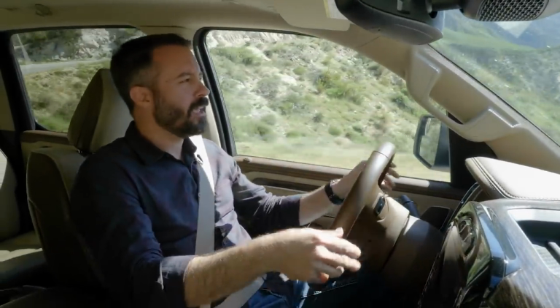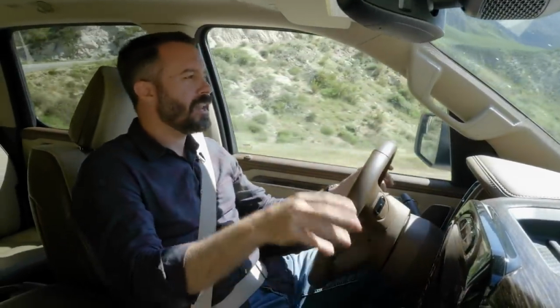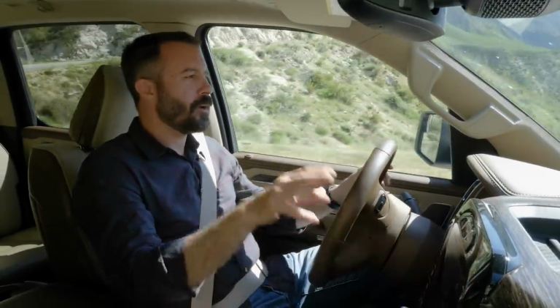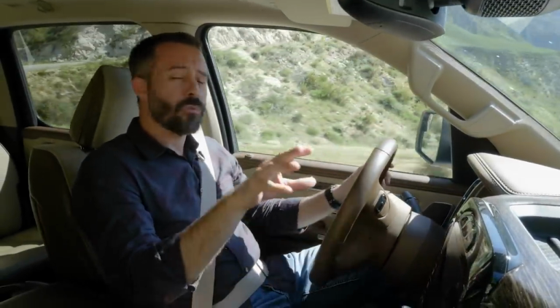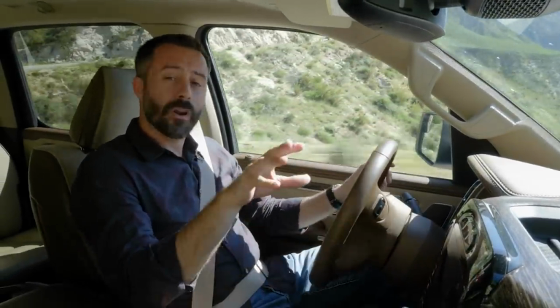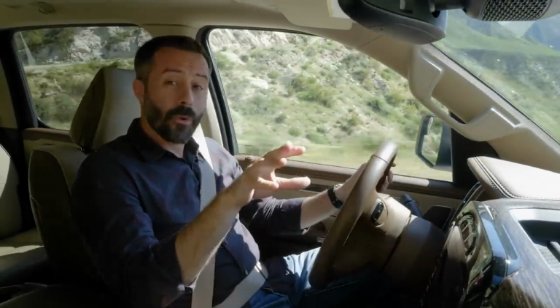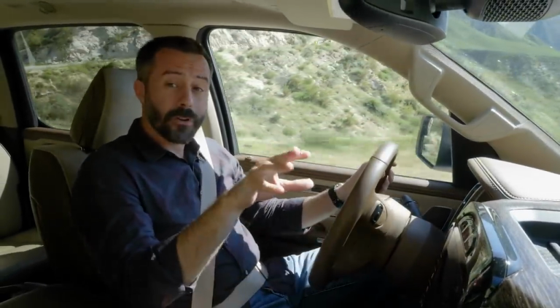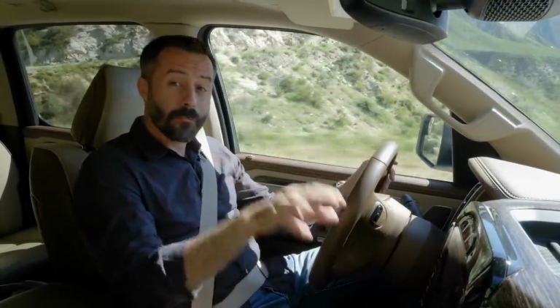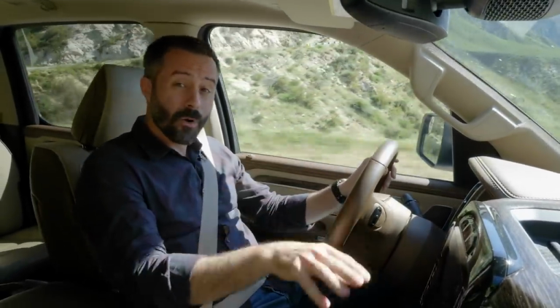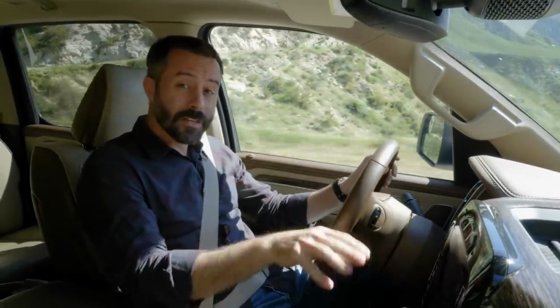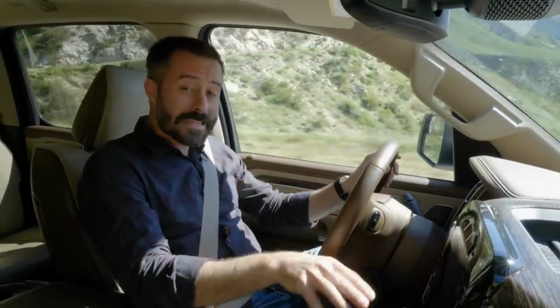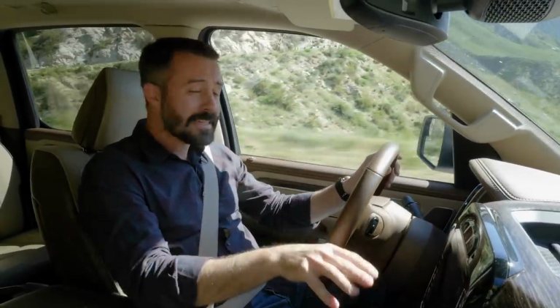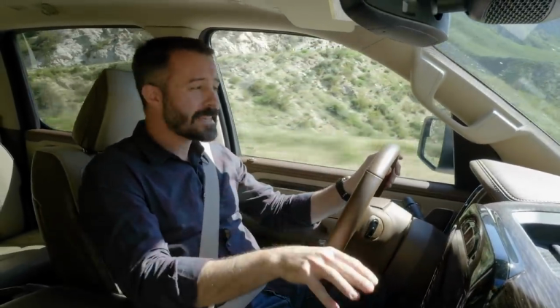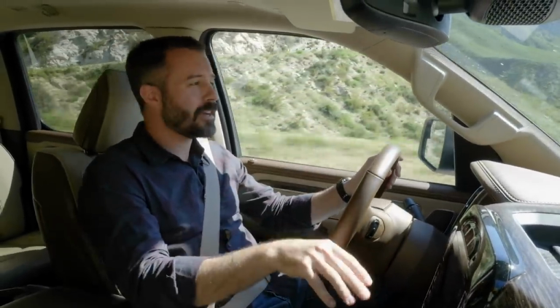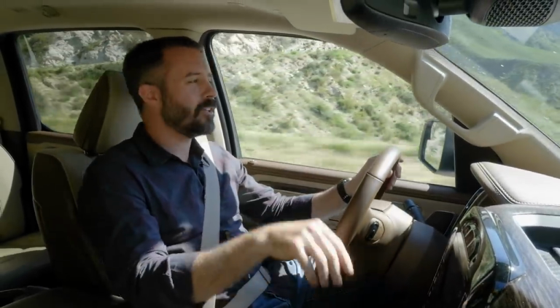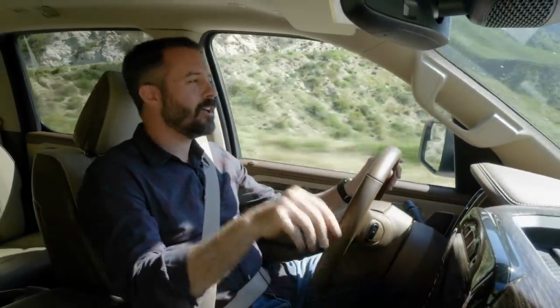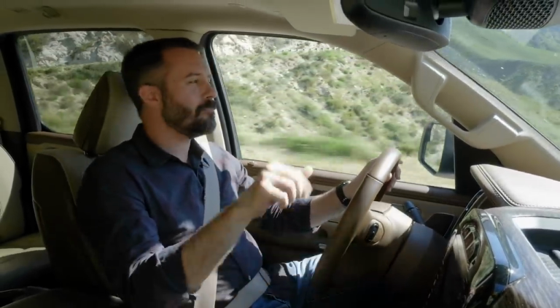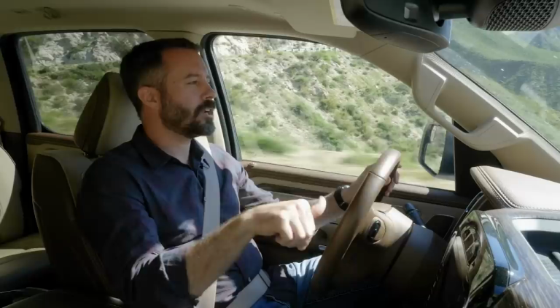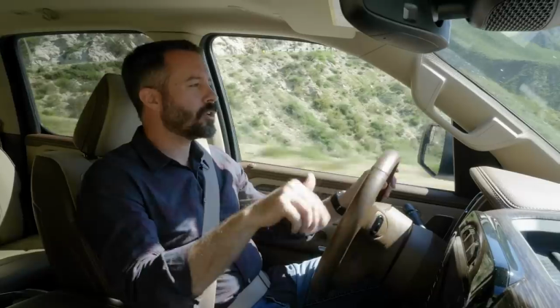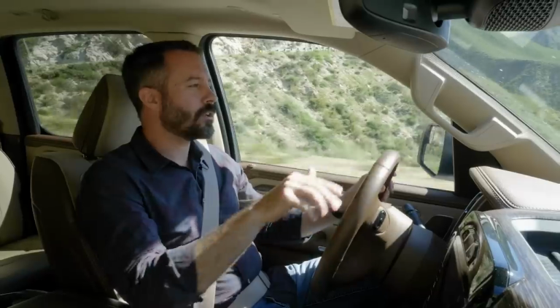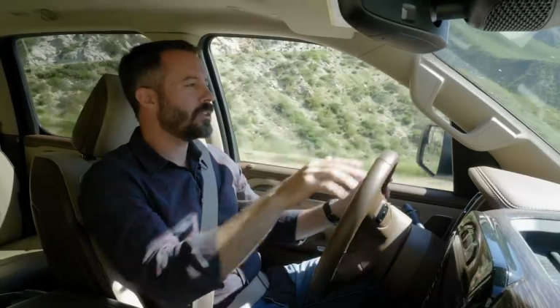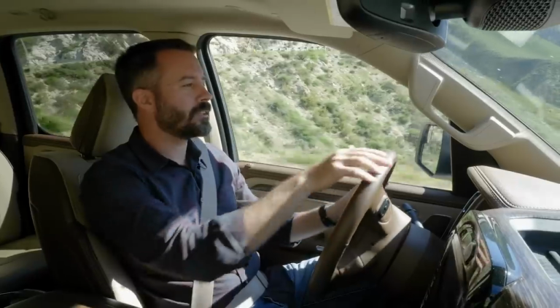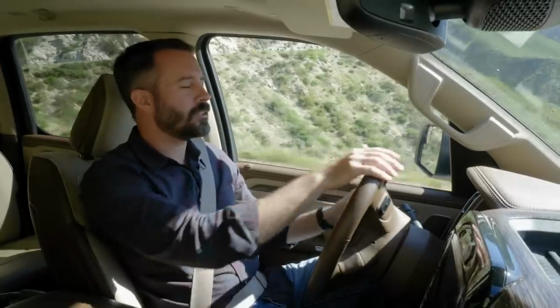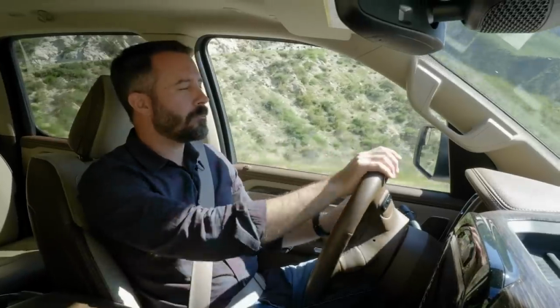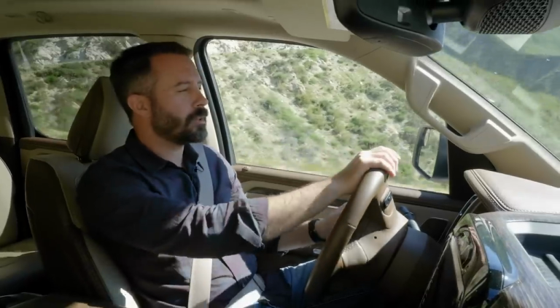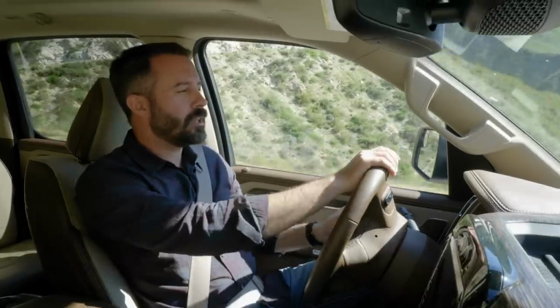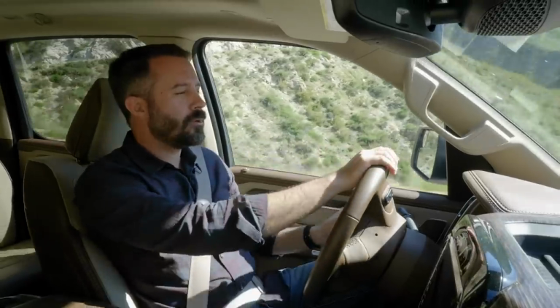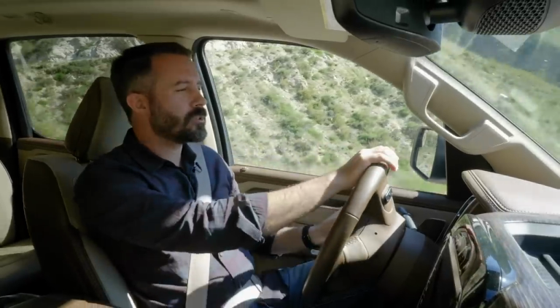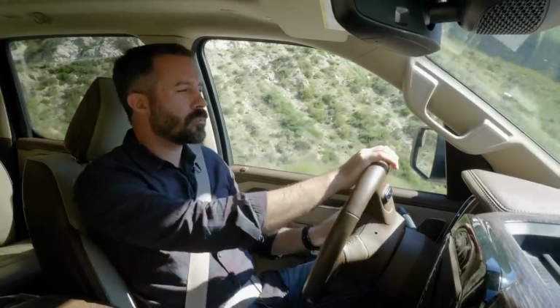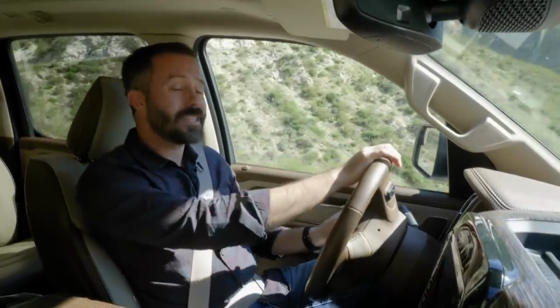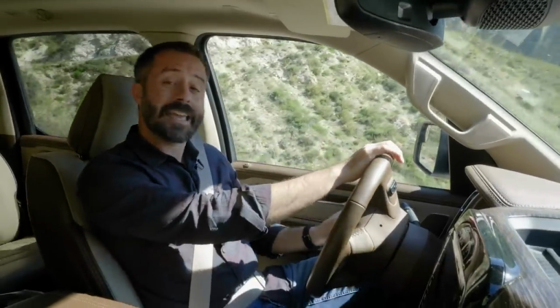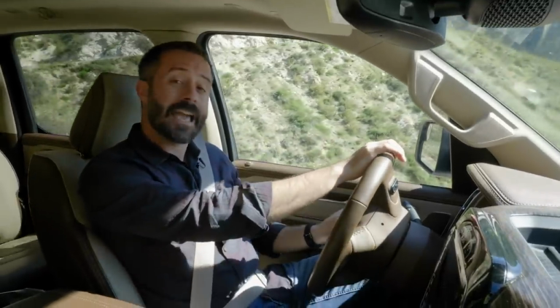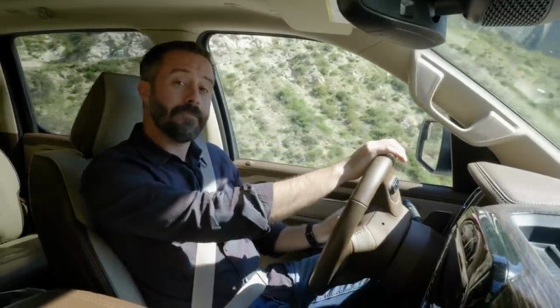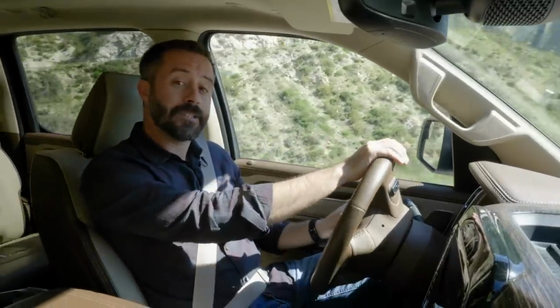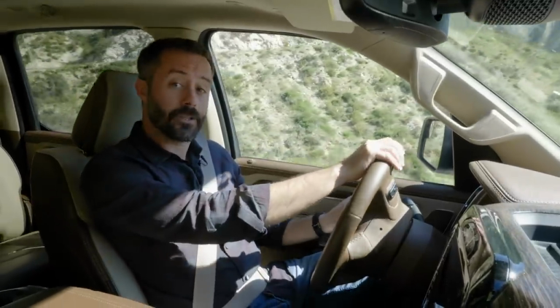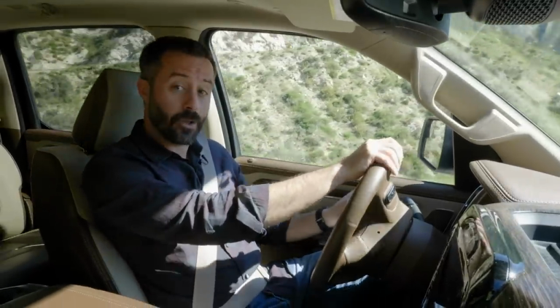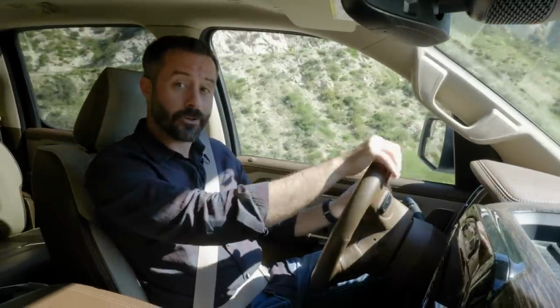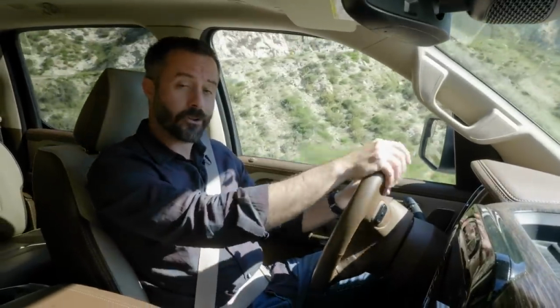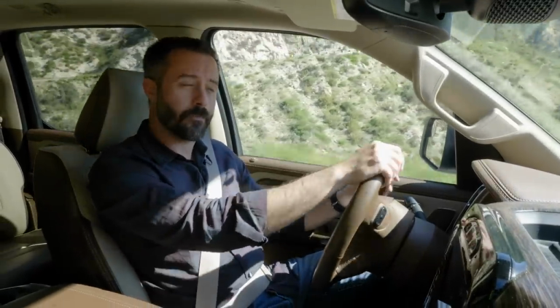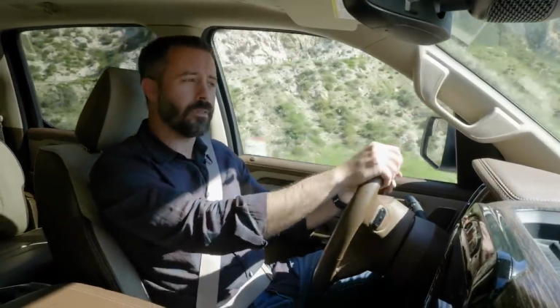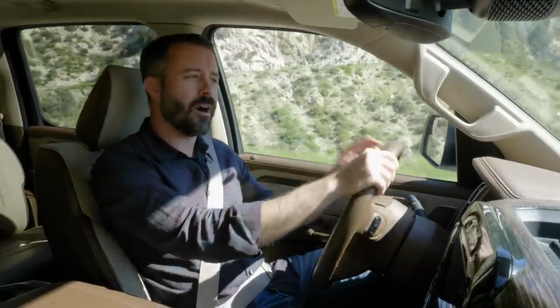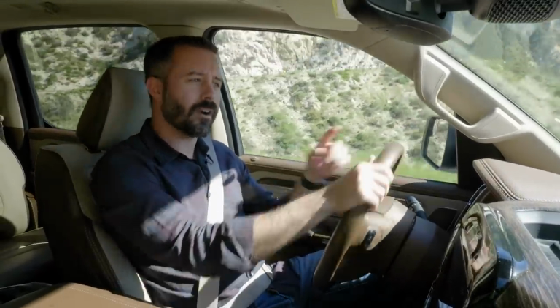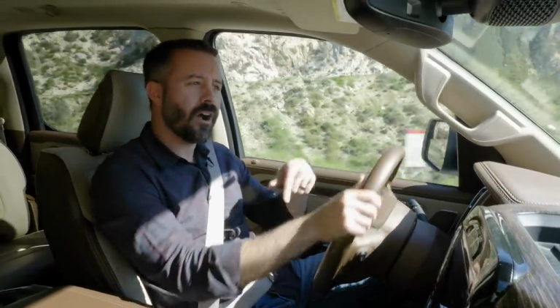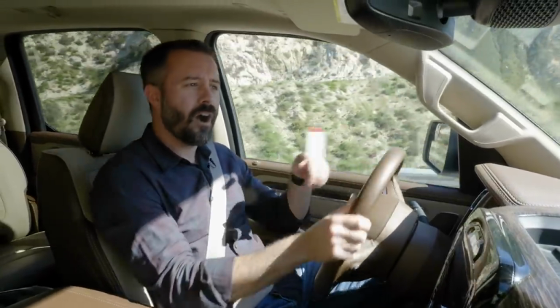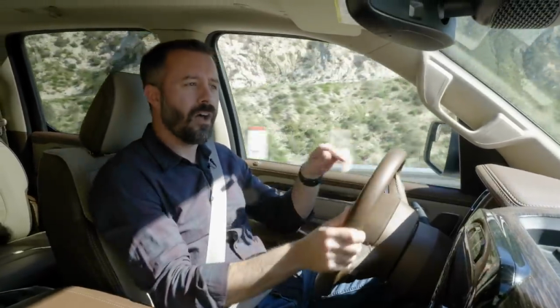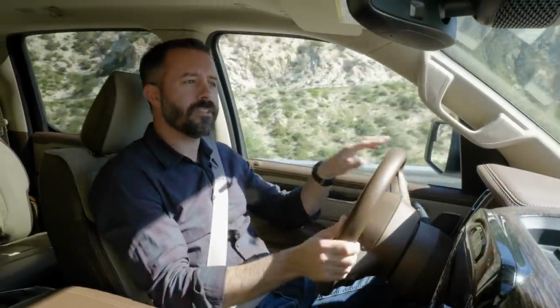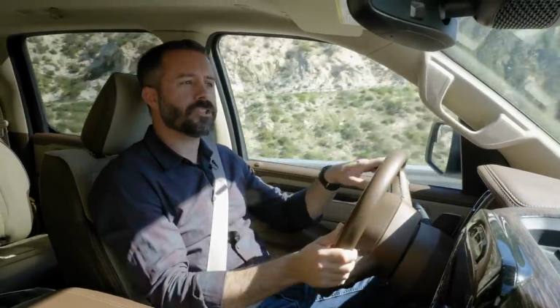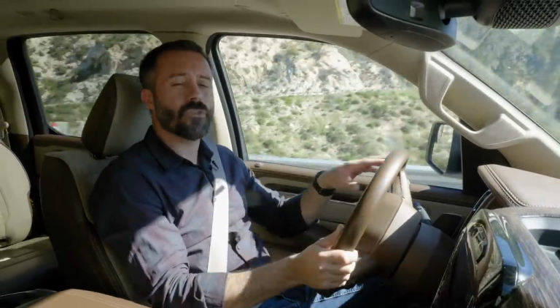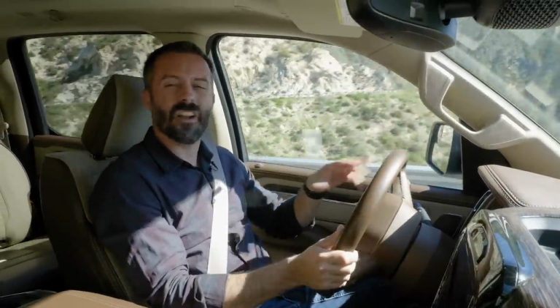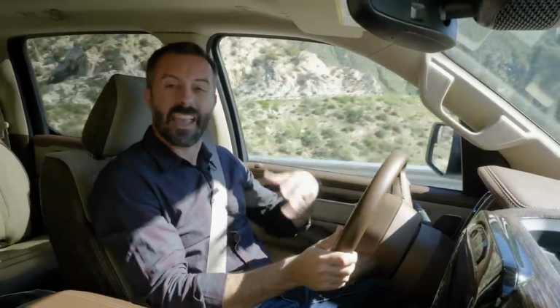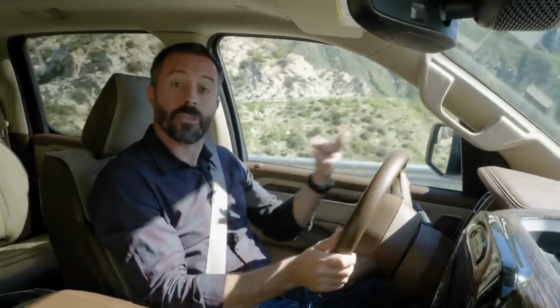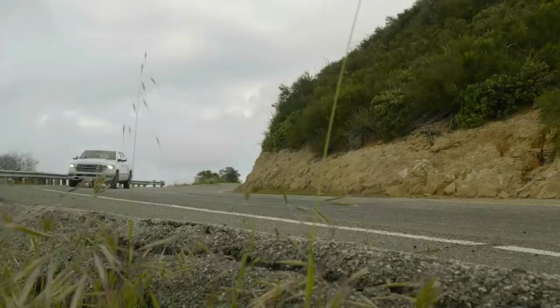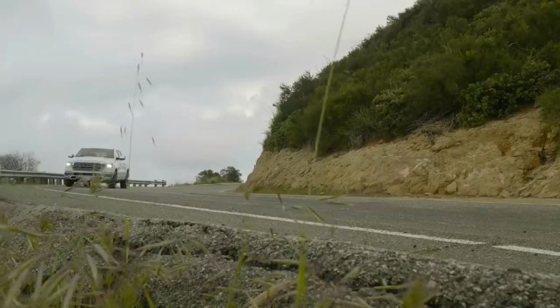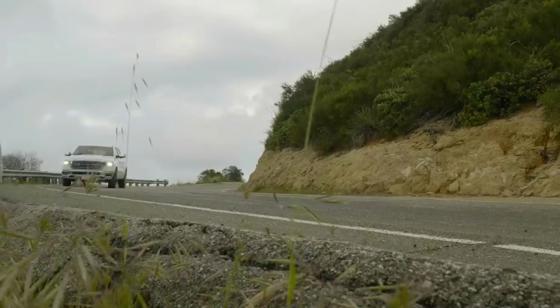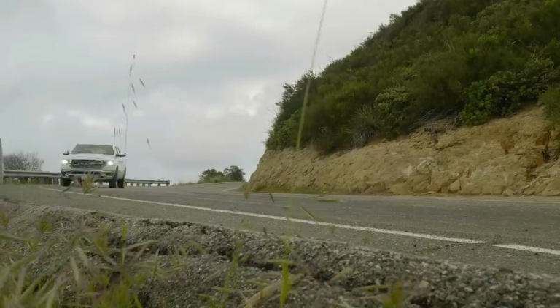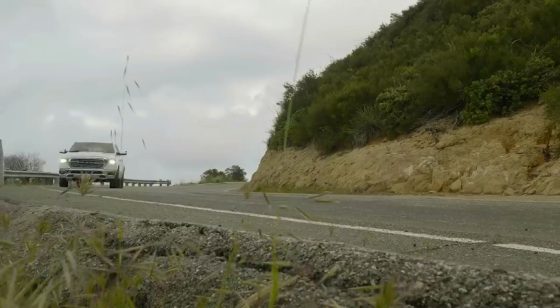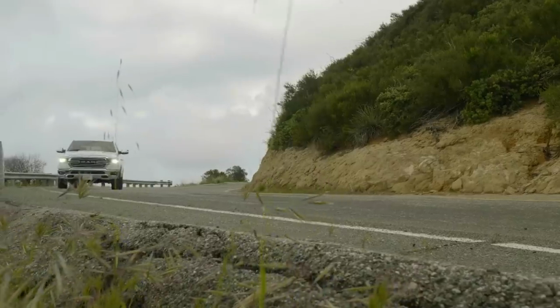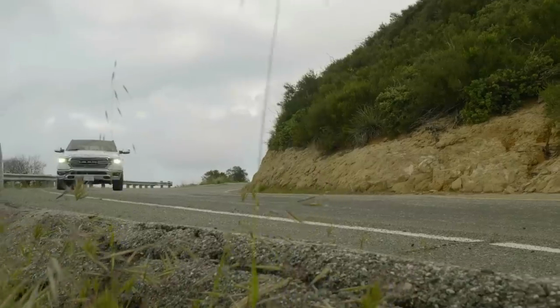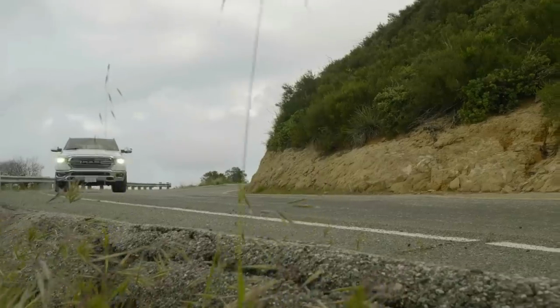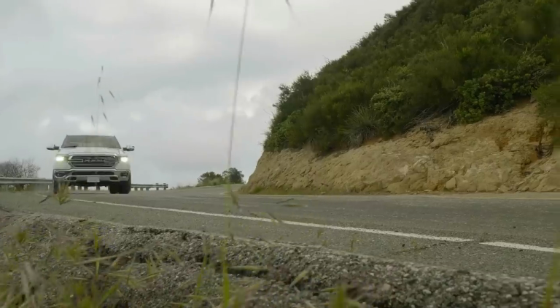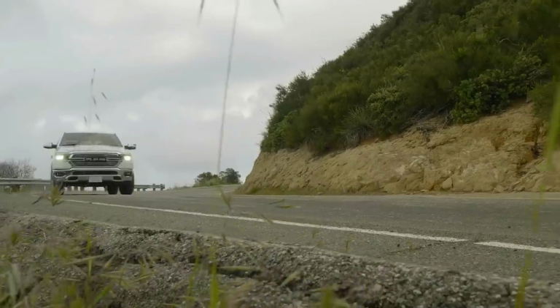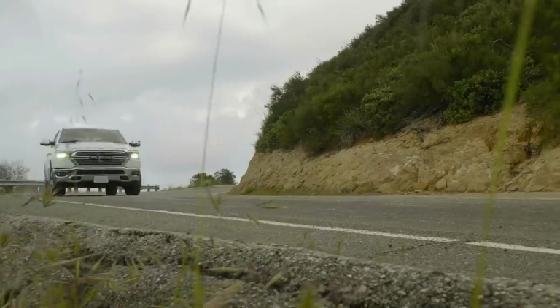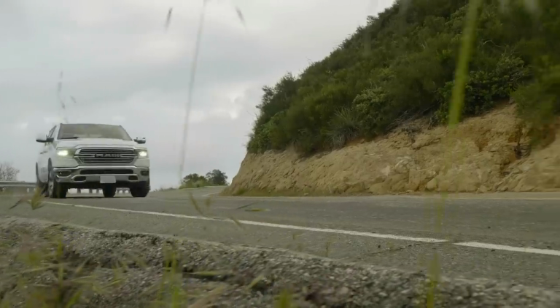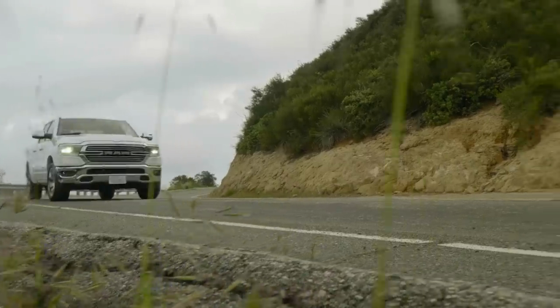If you want to go into more detail, make sure to click the link below to read the Edmunds long-term blog on this truck and the rest of the vehicles in our fleet.